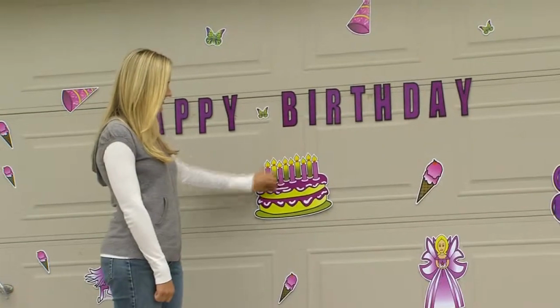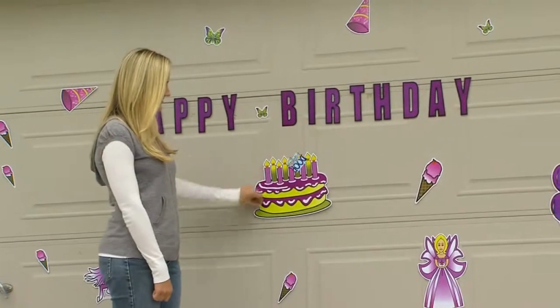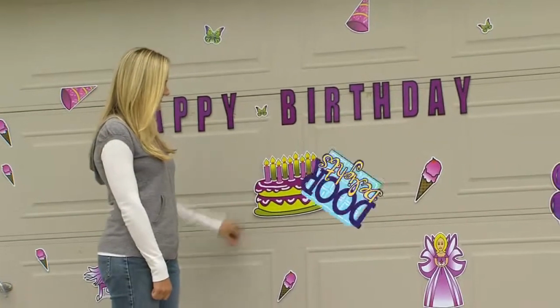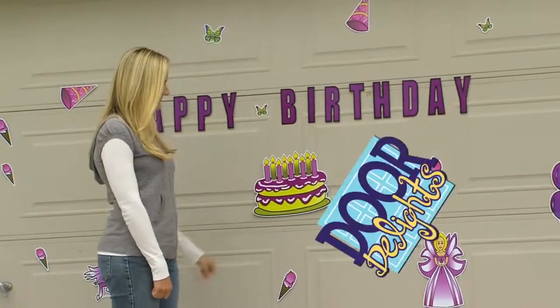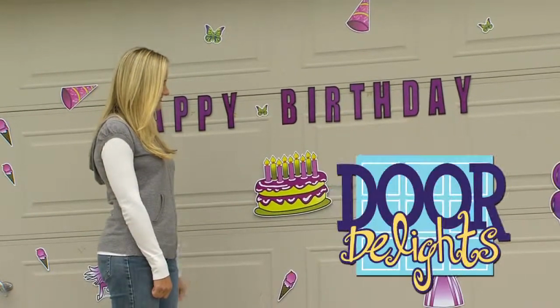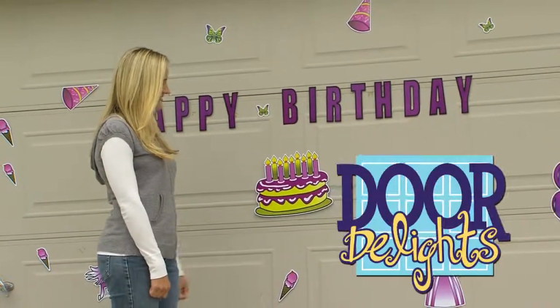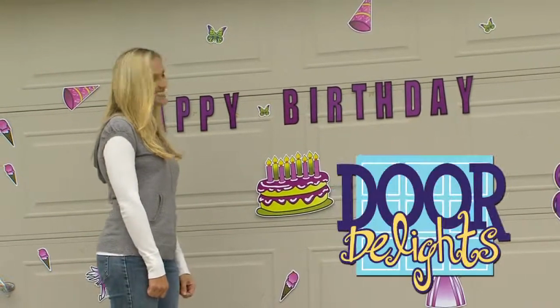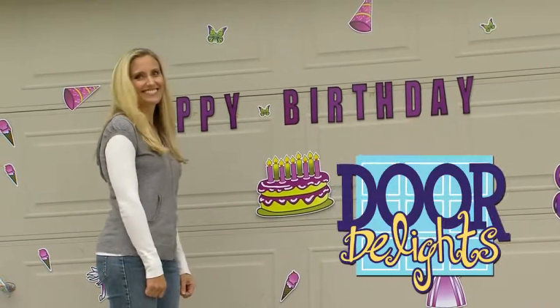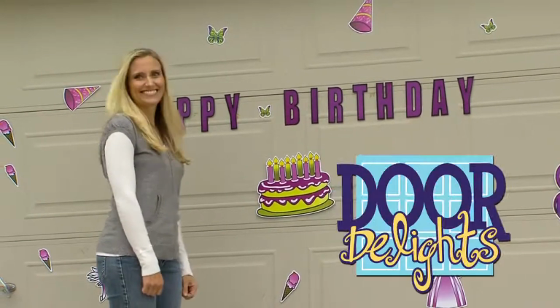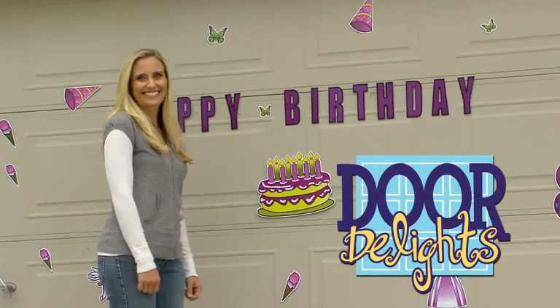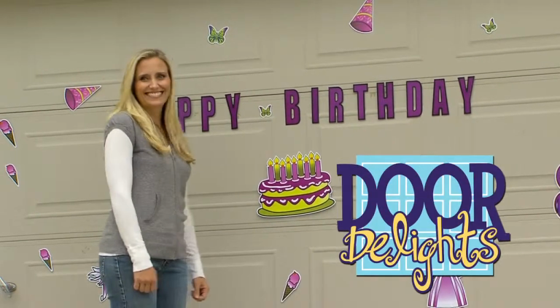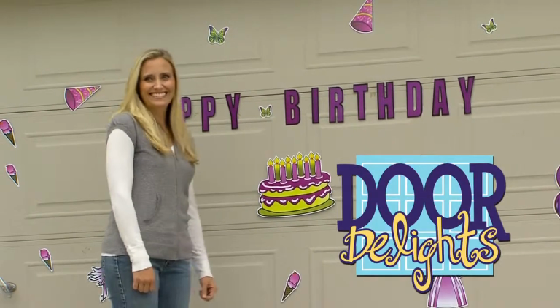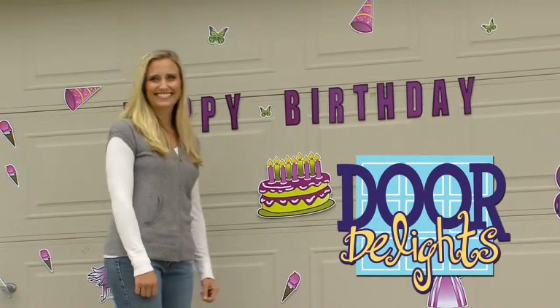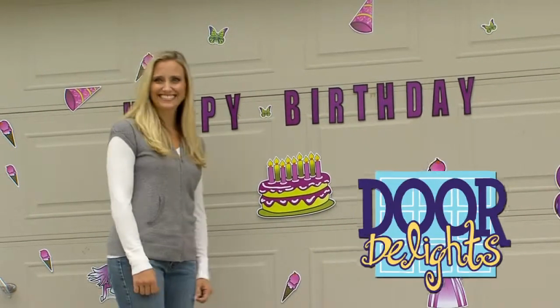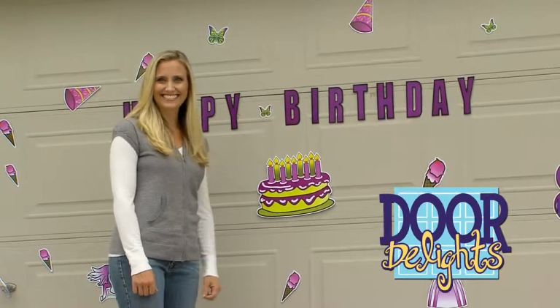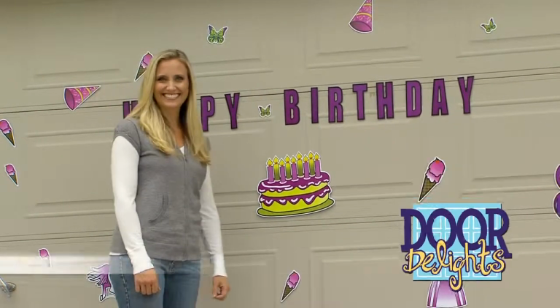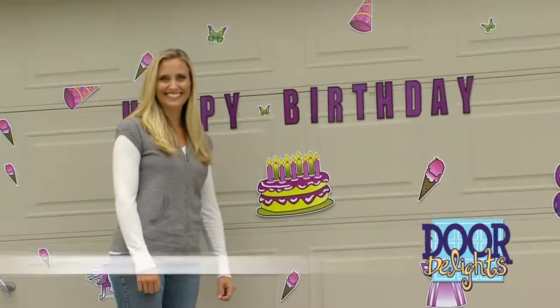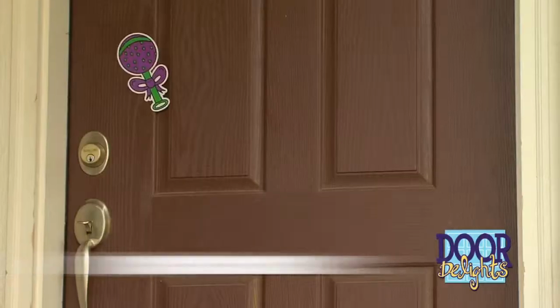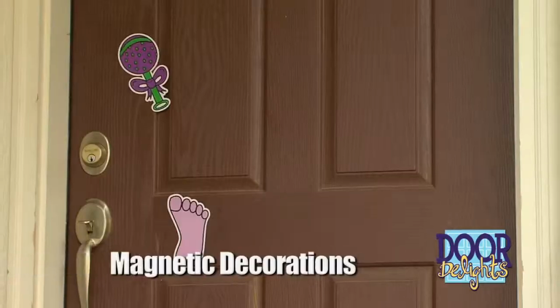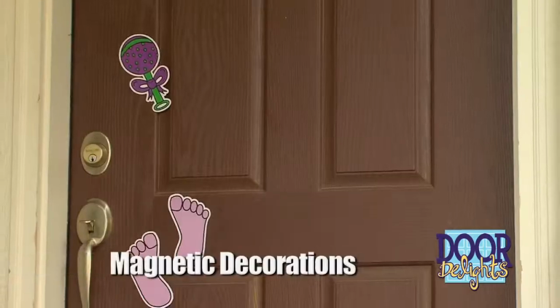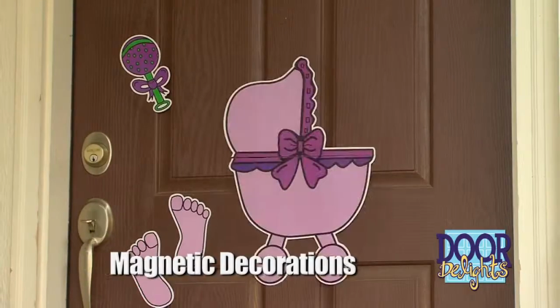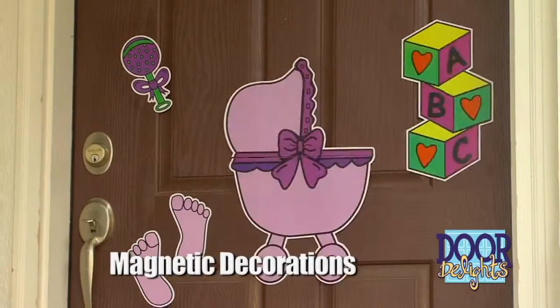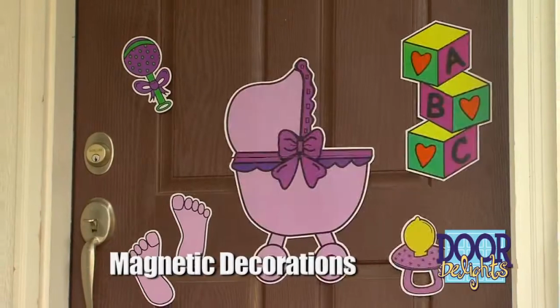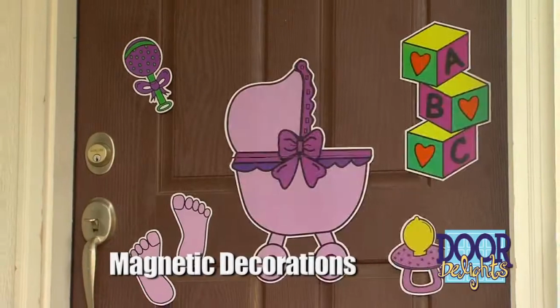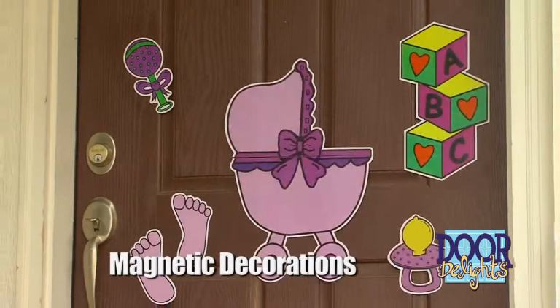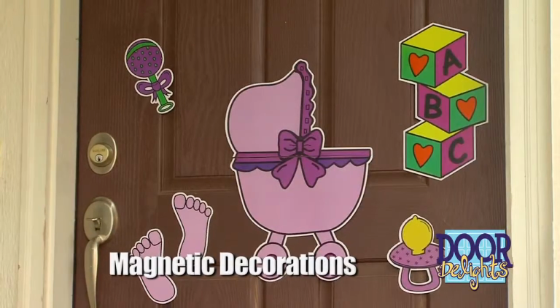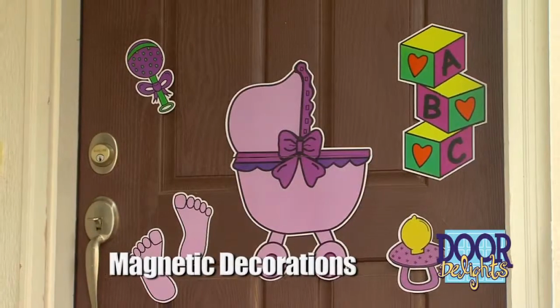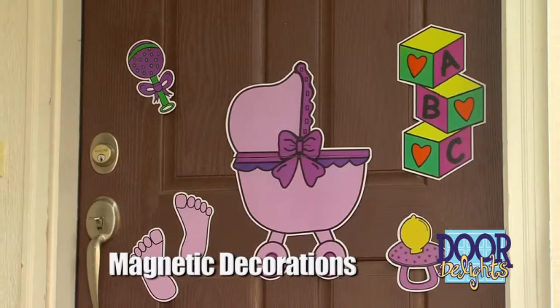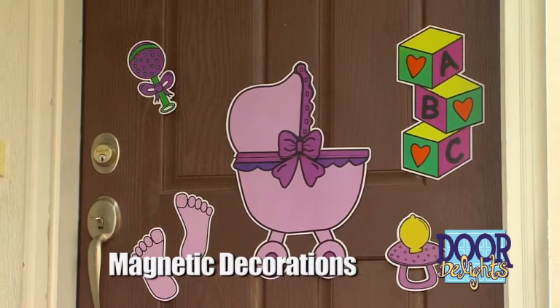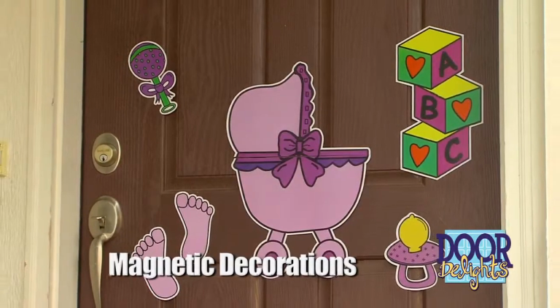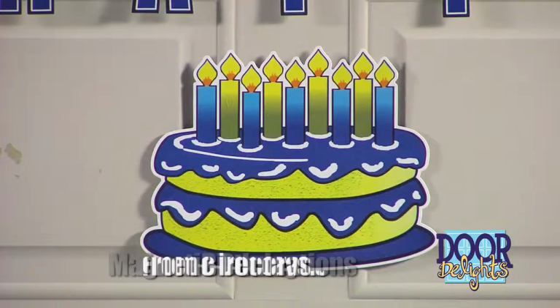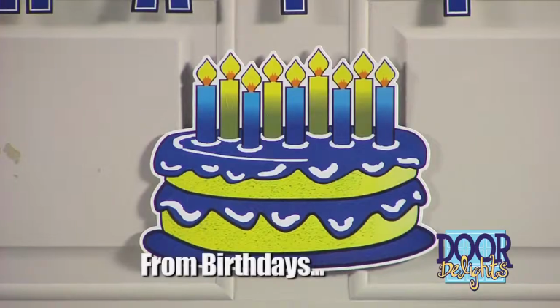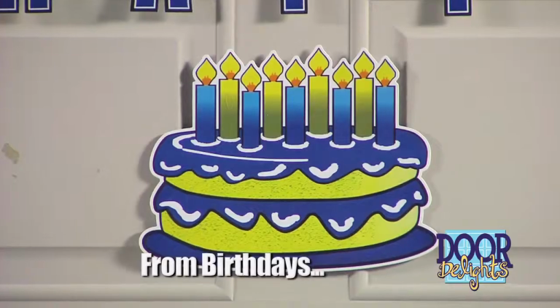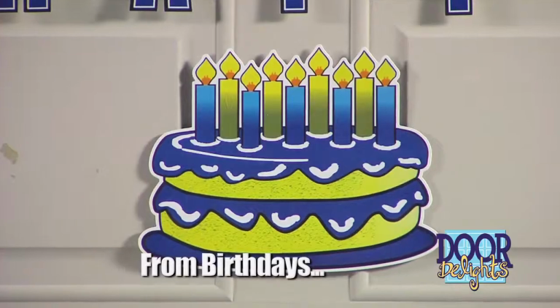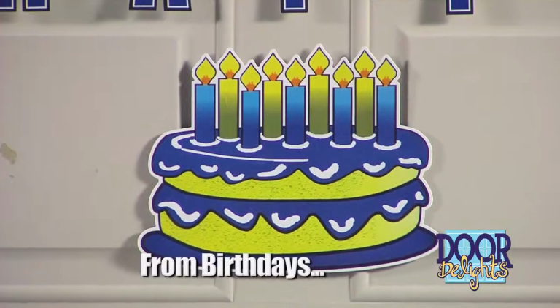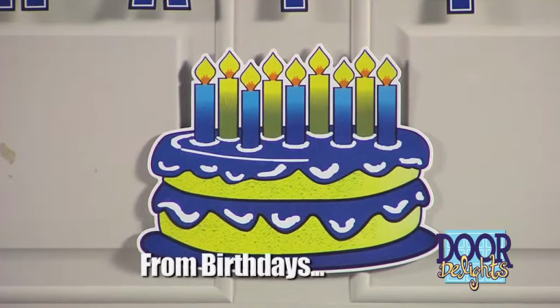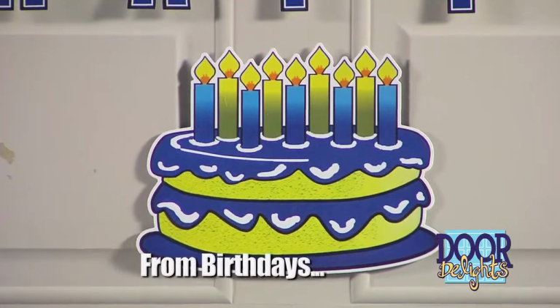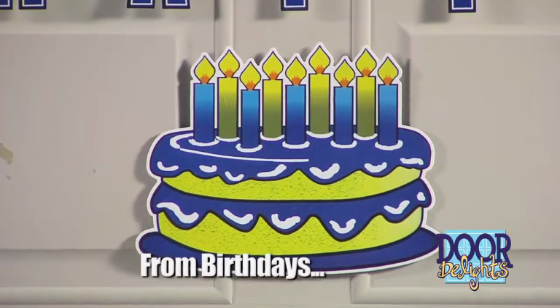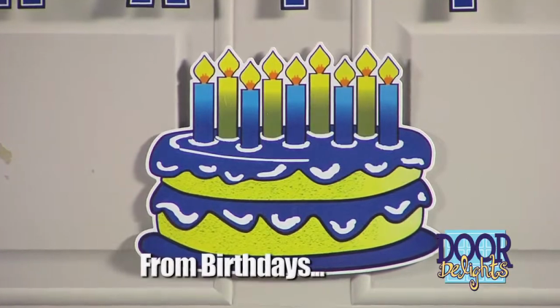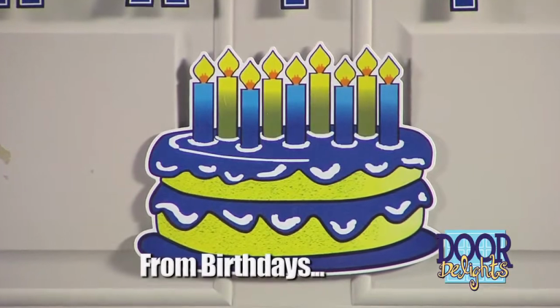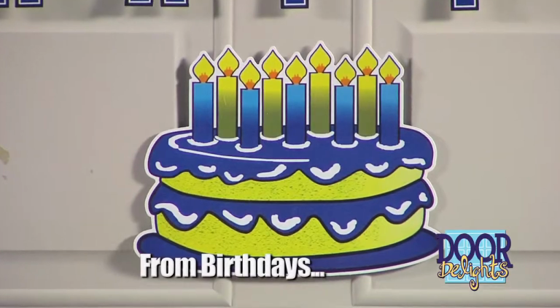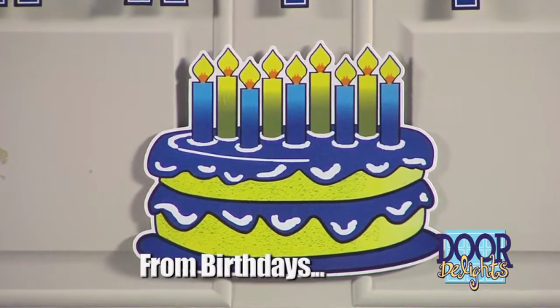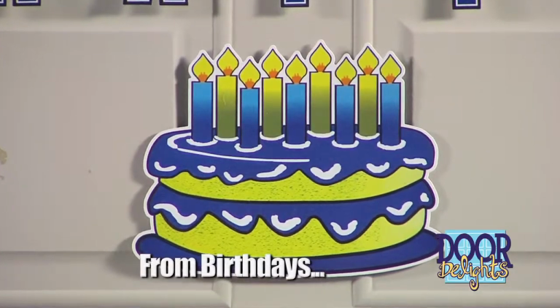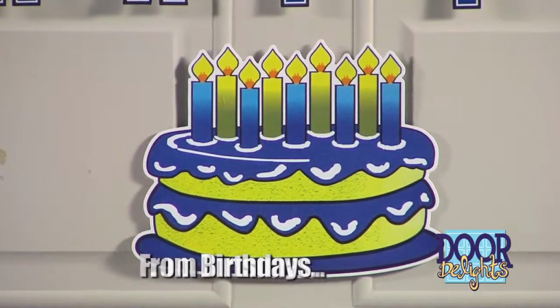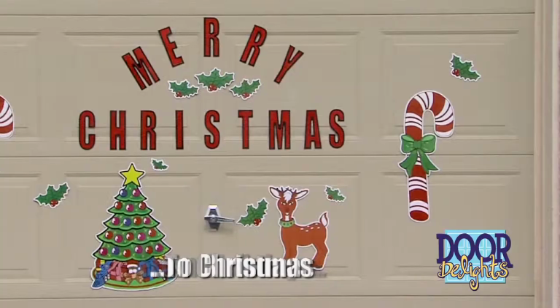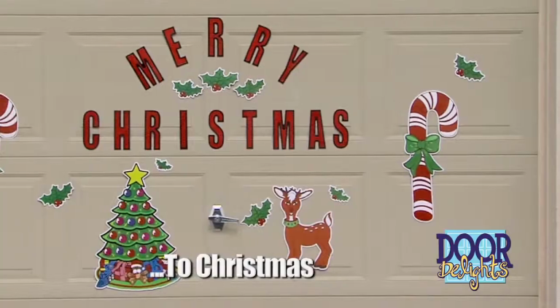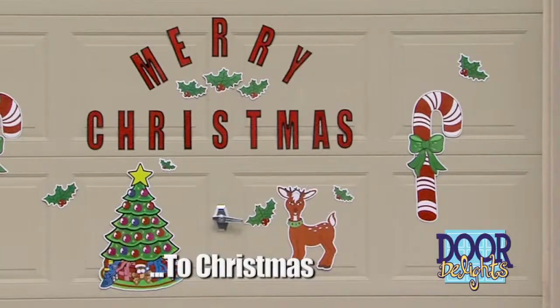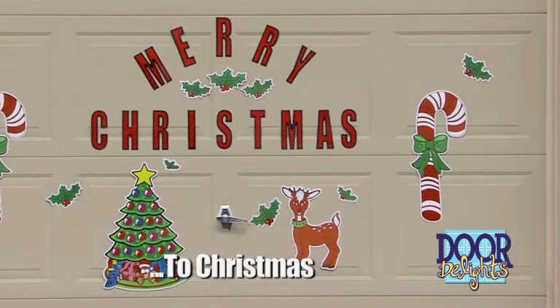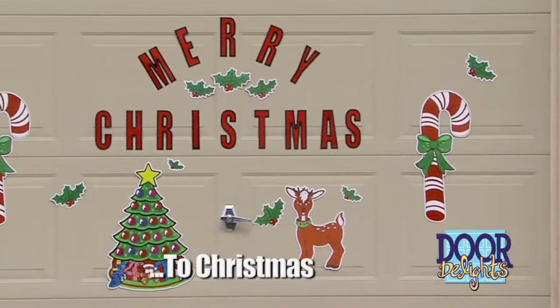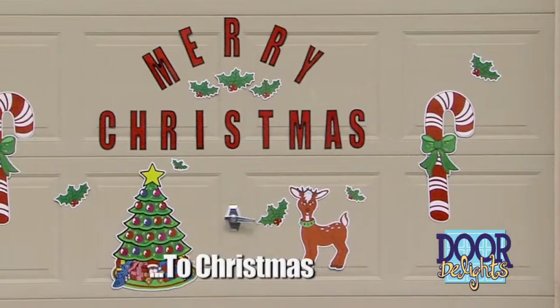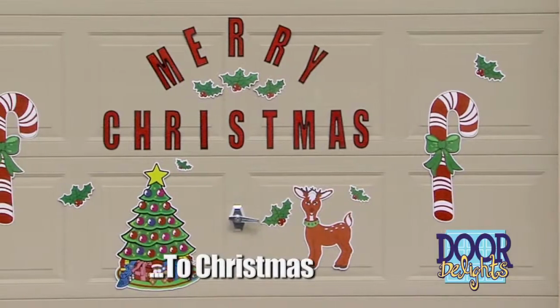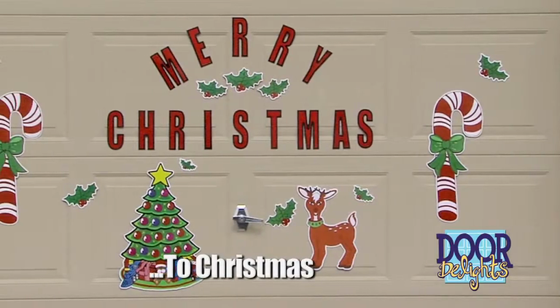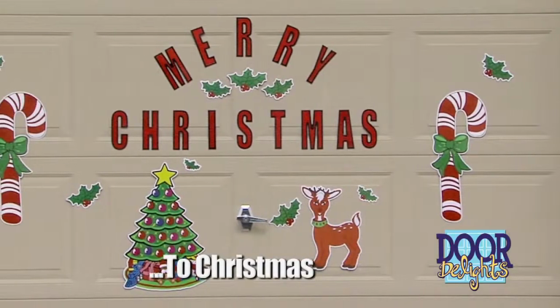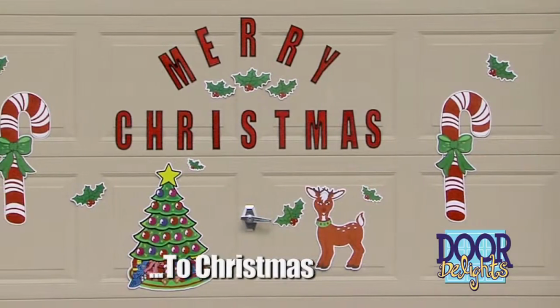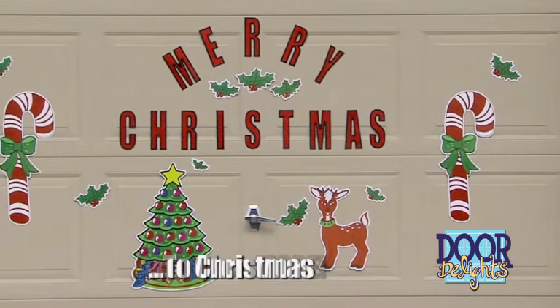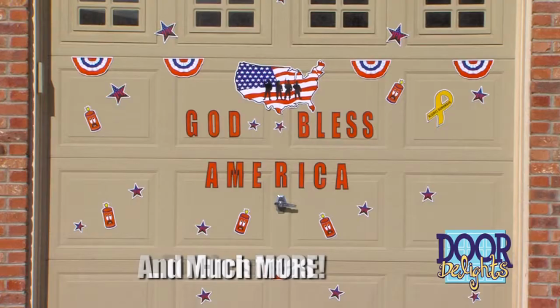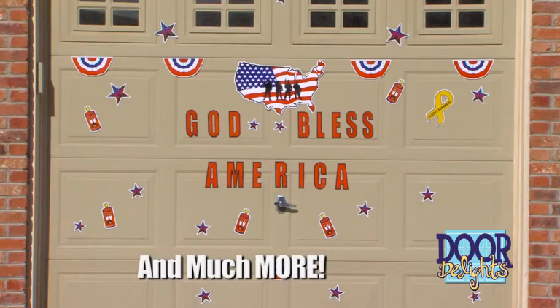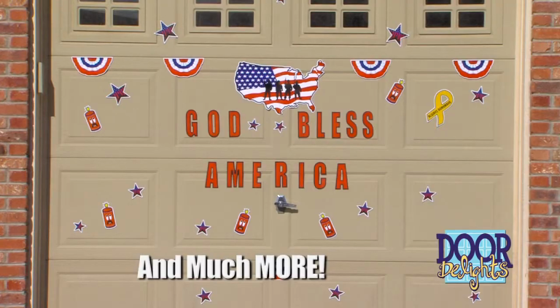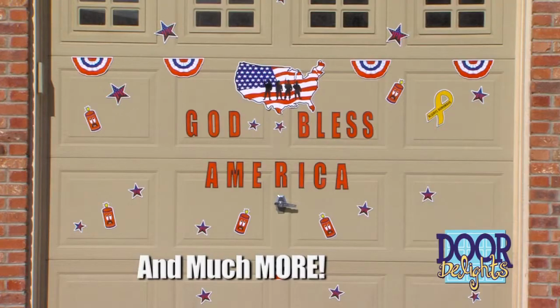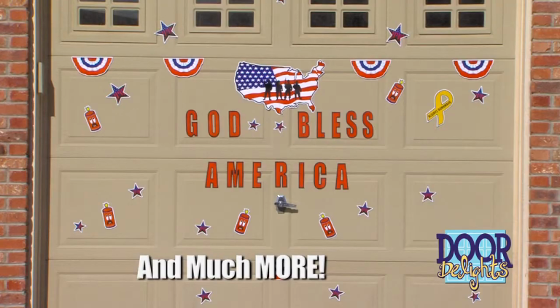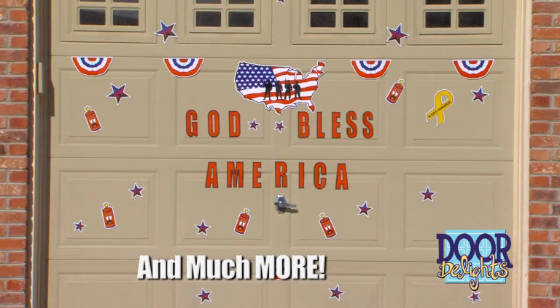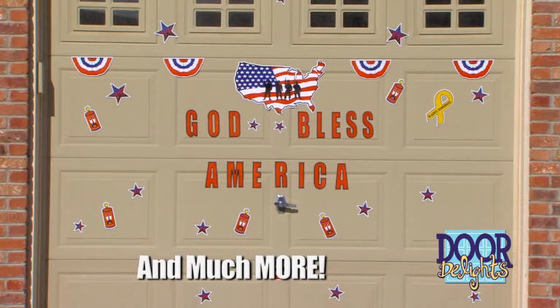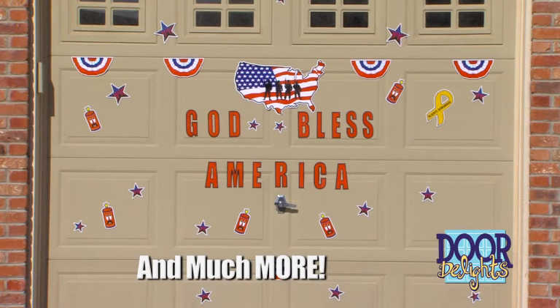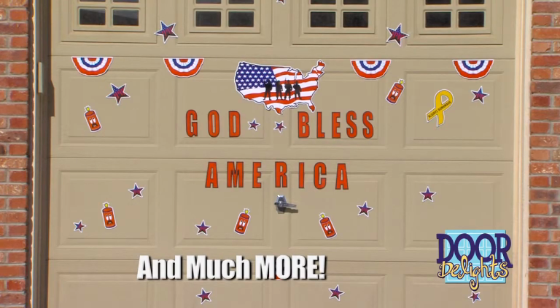Introducing Door Delights — decorations like never before. They're the ultimate magnetic celebration decor.